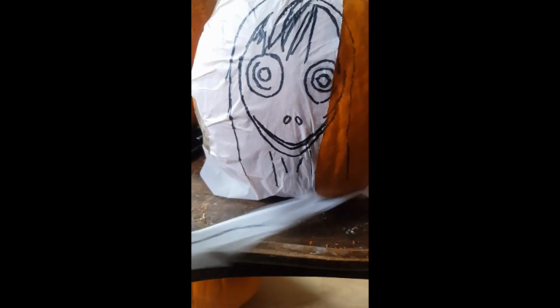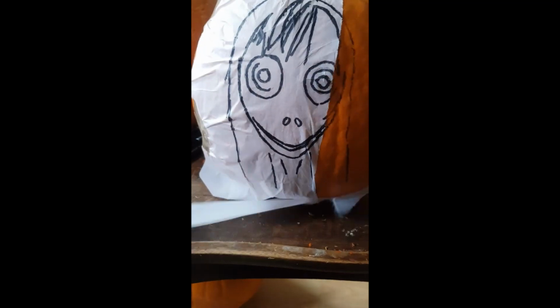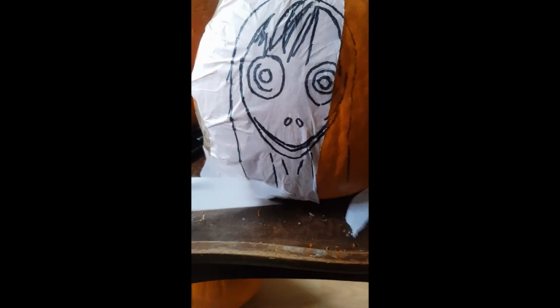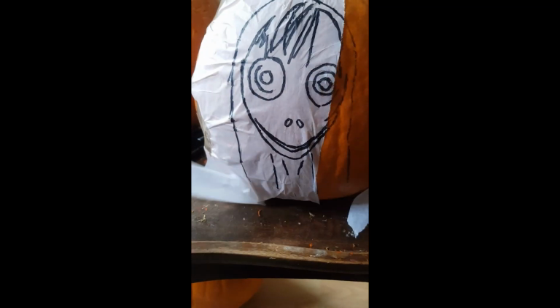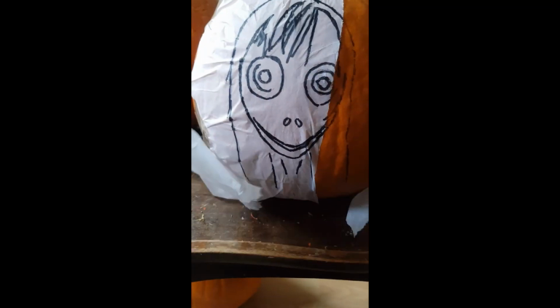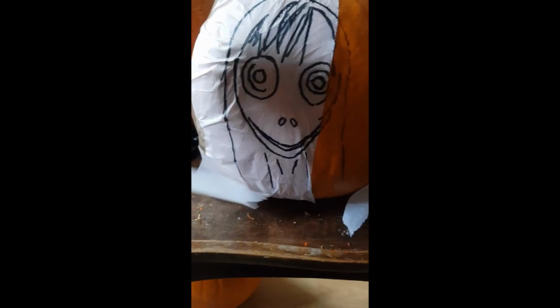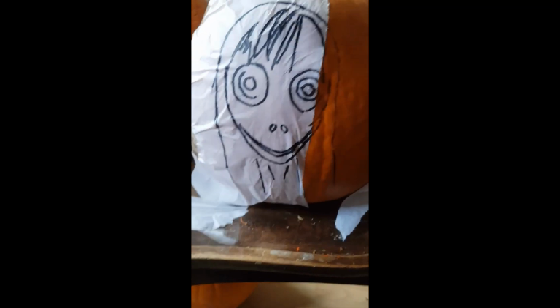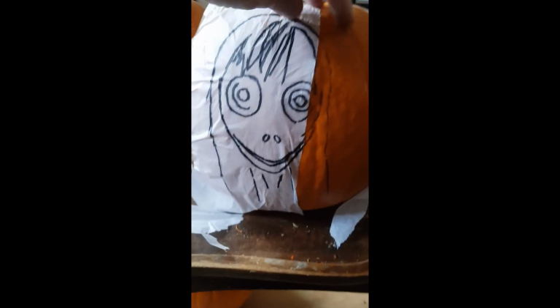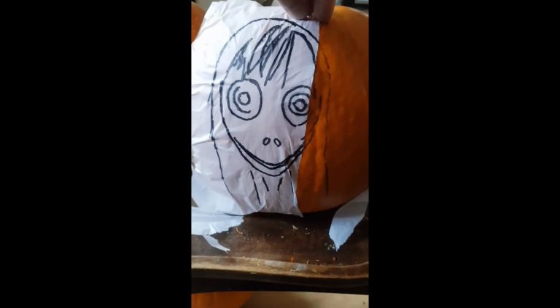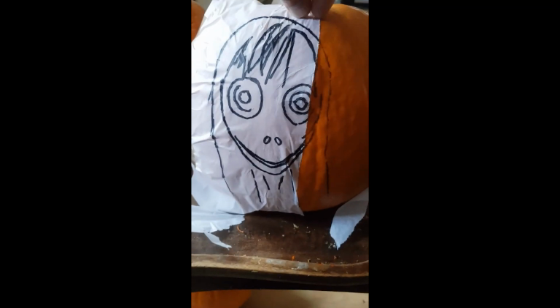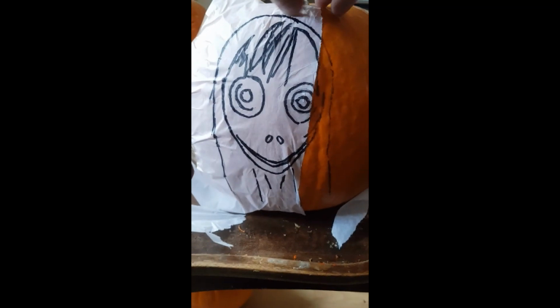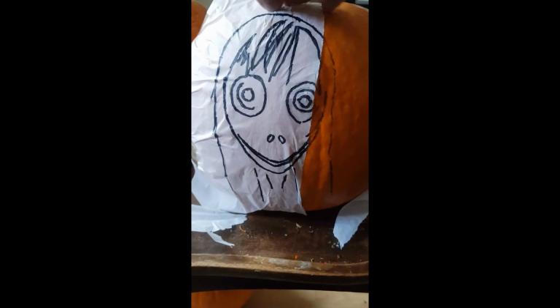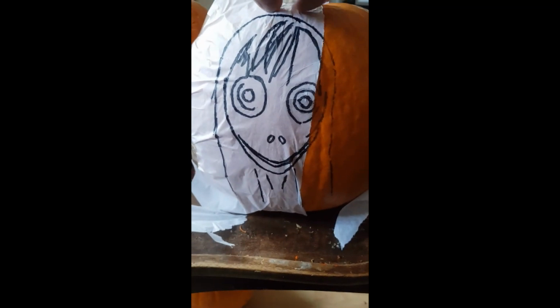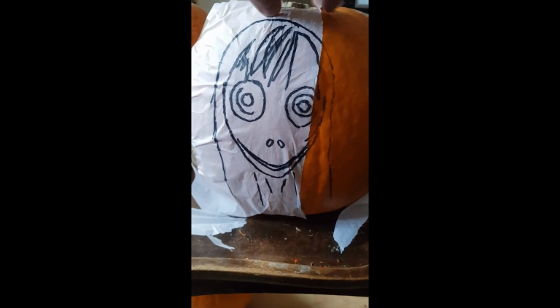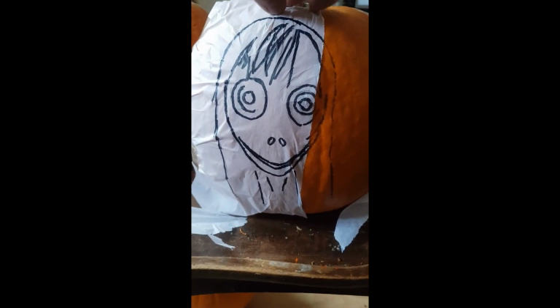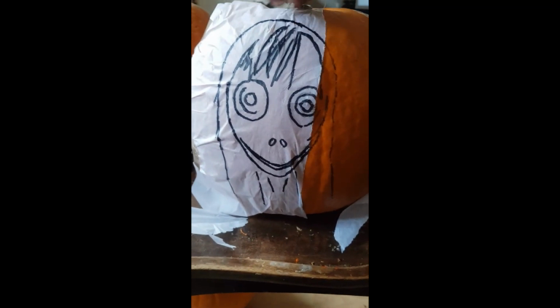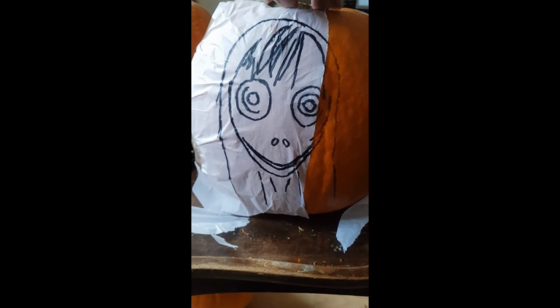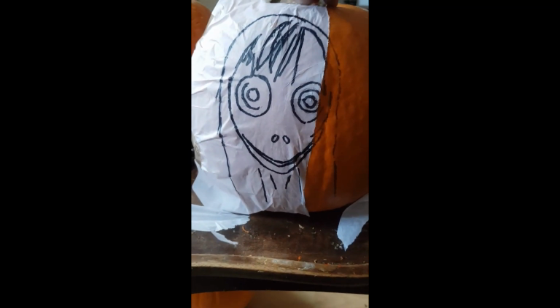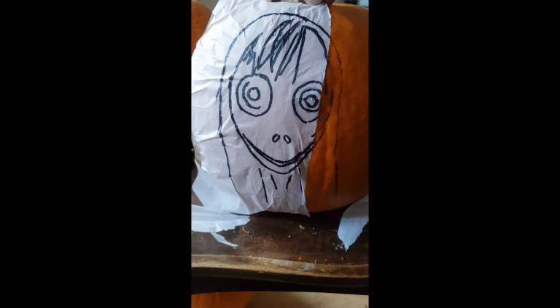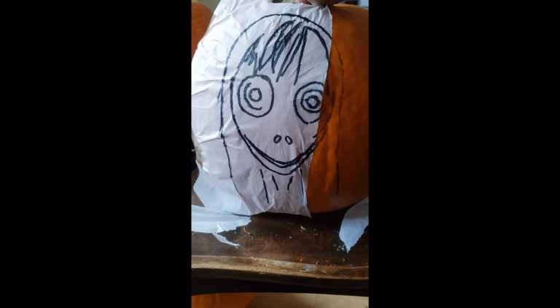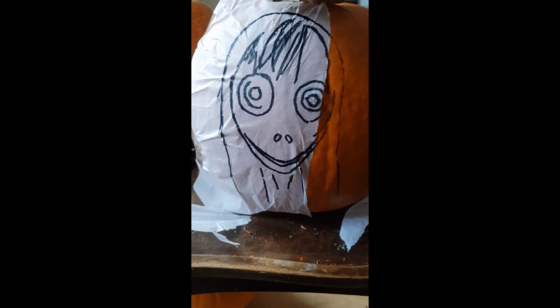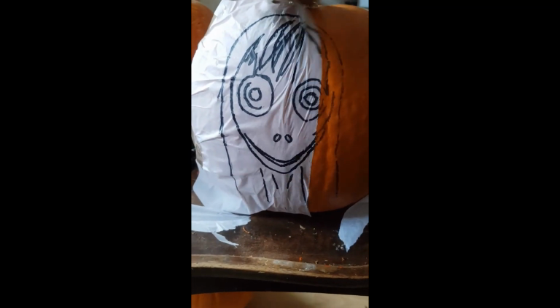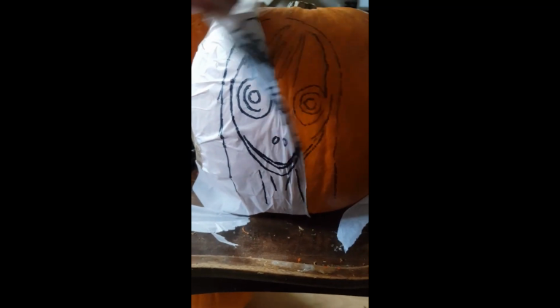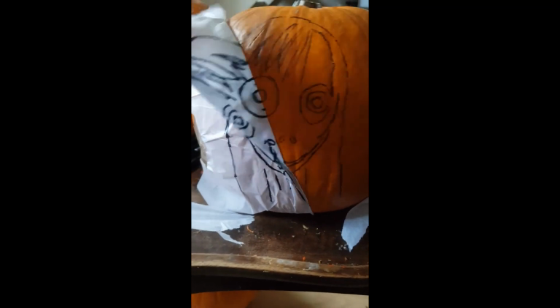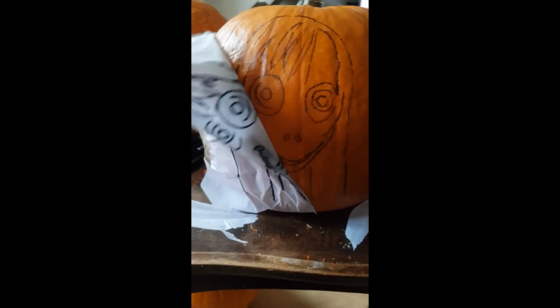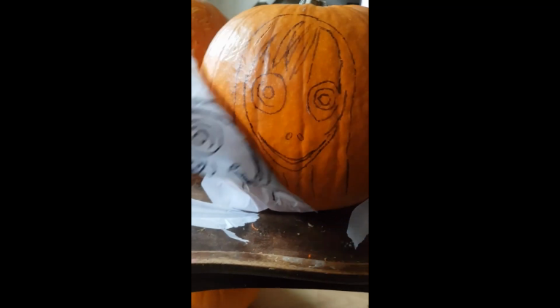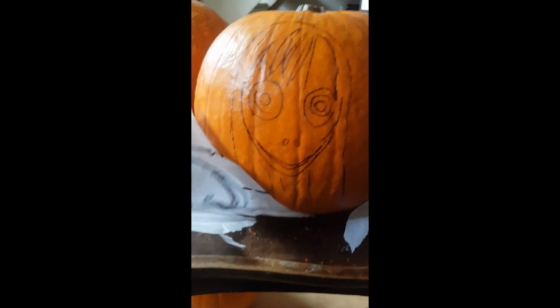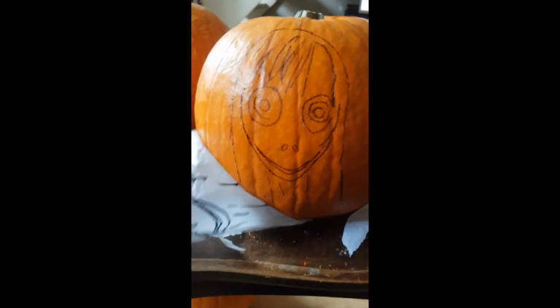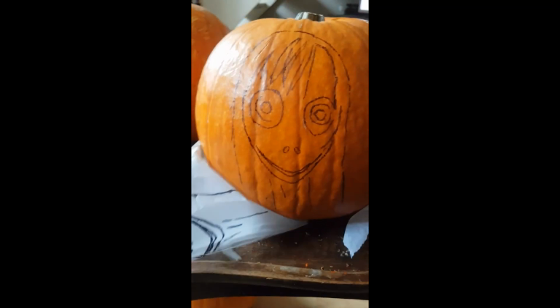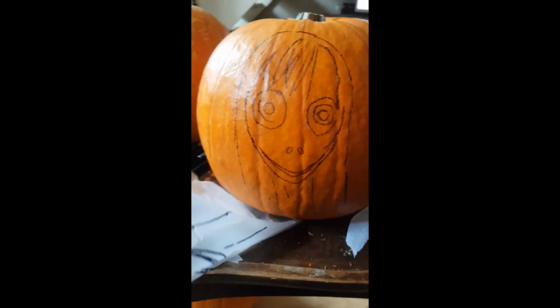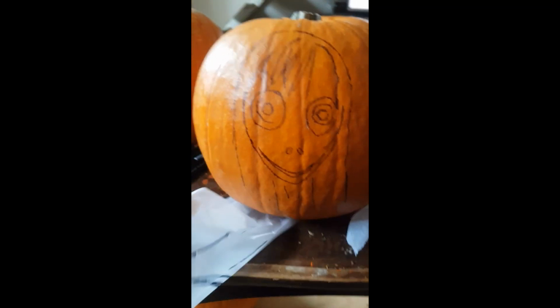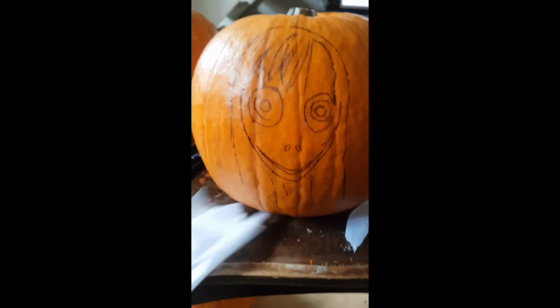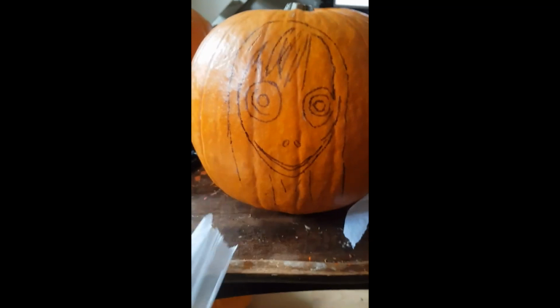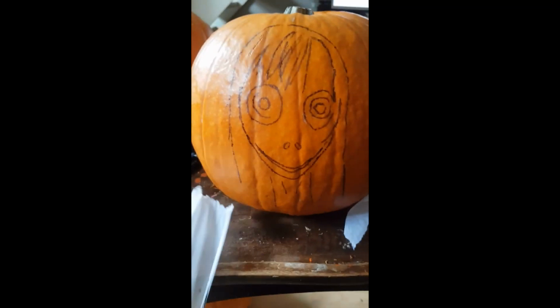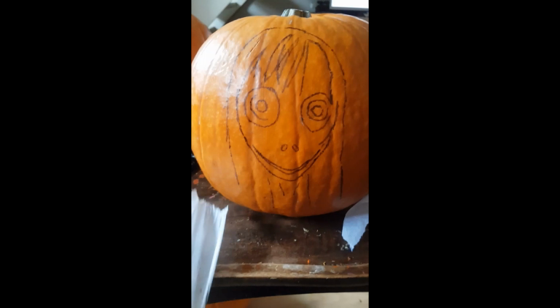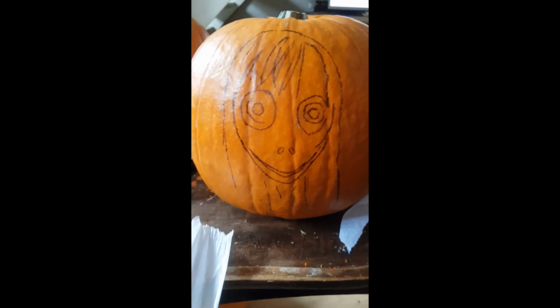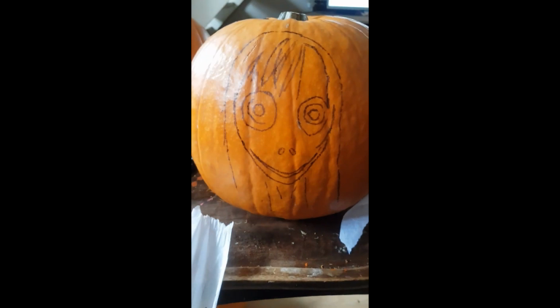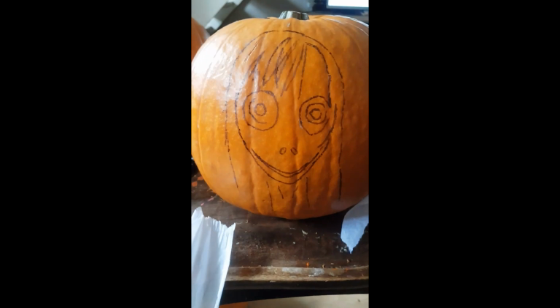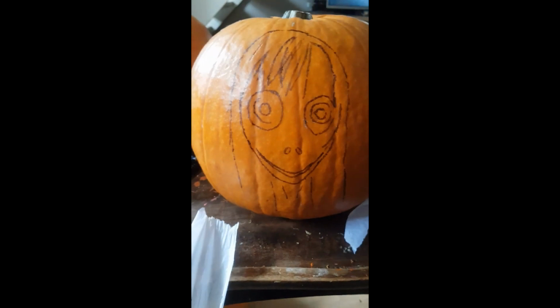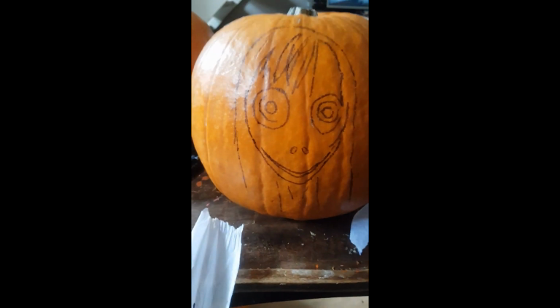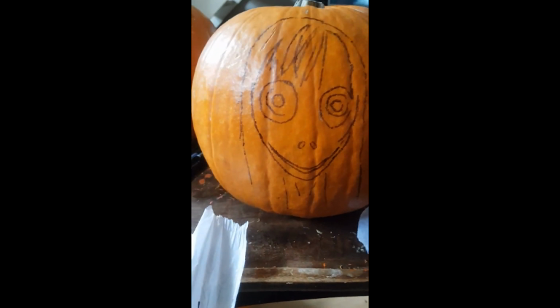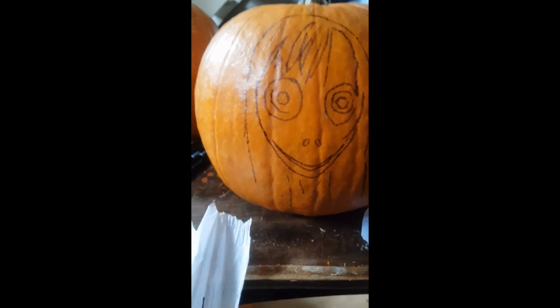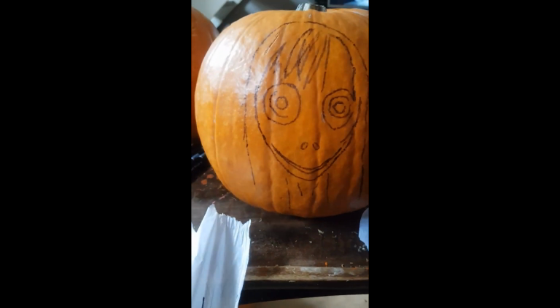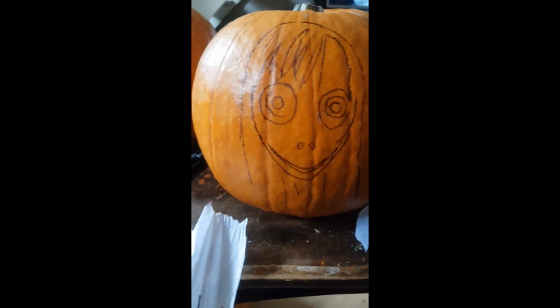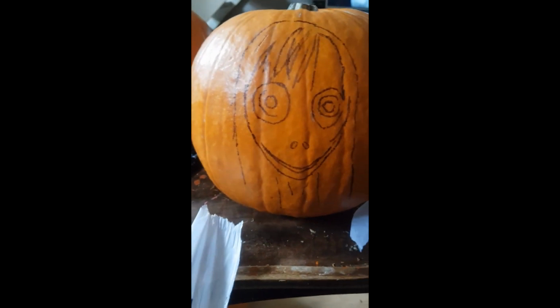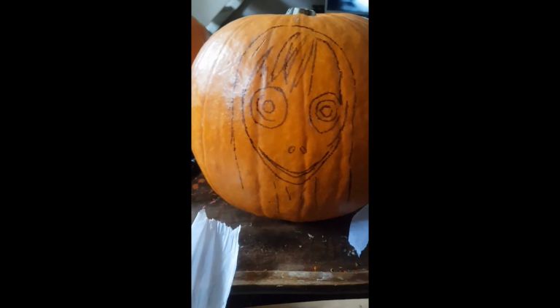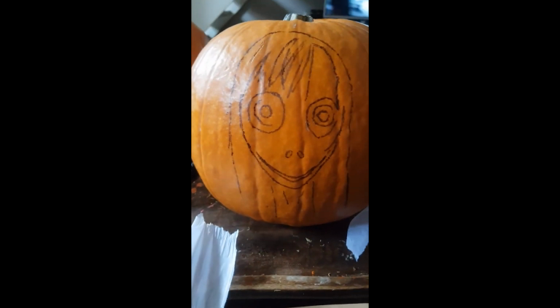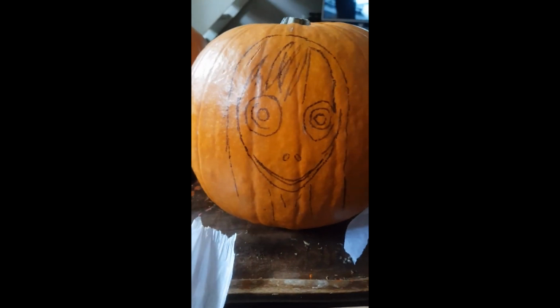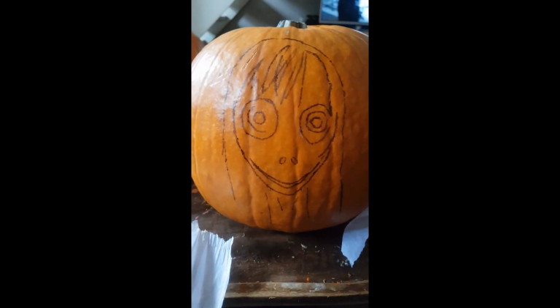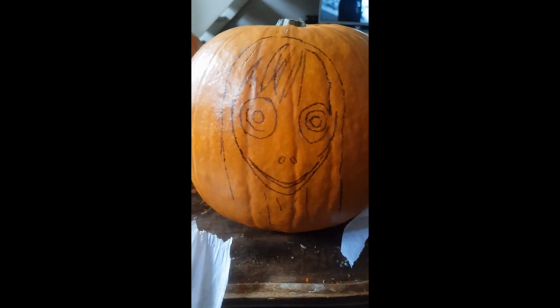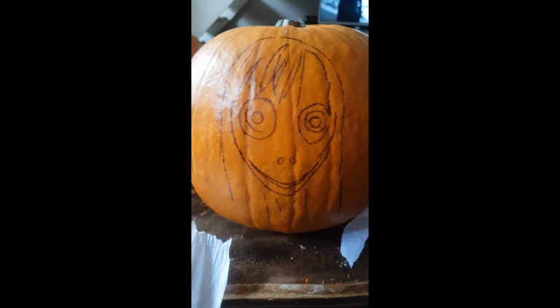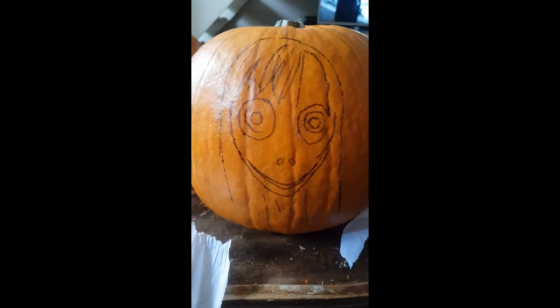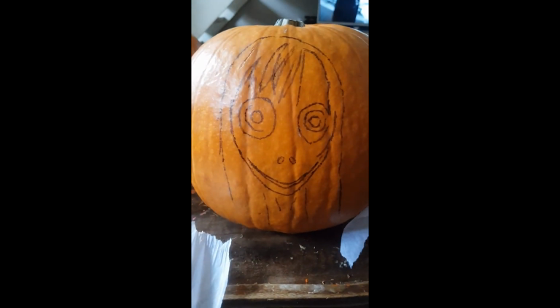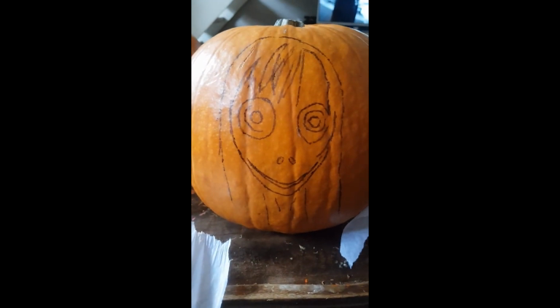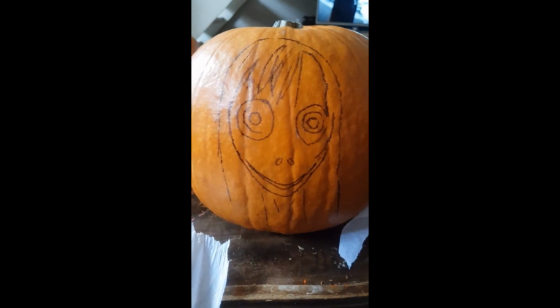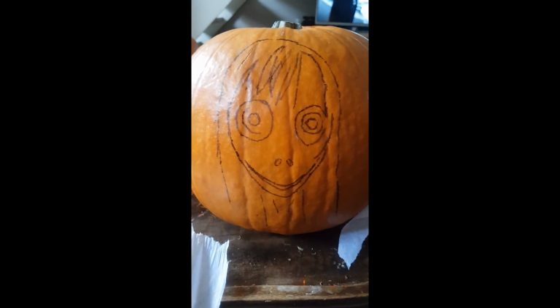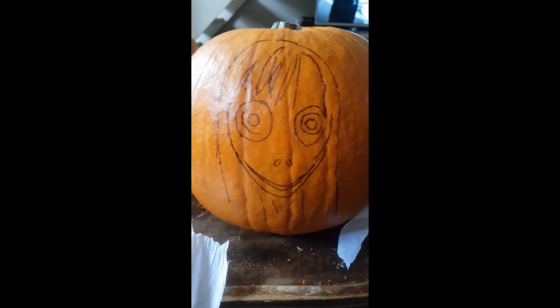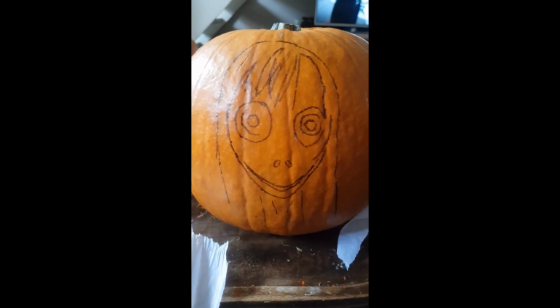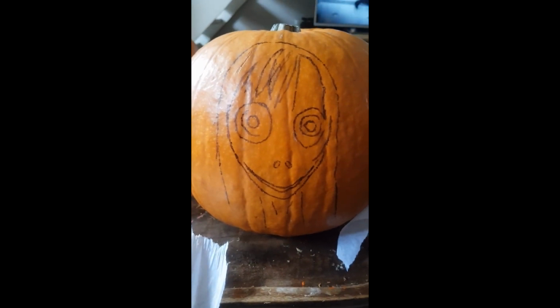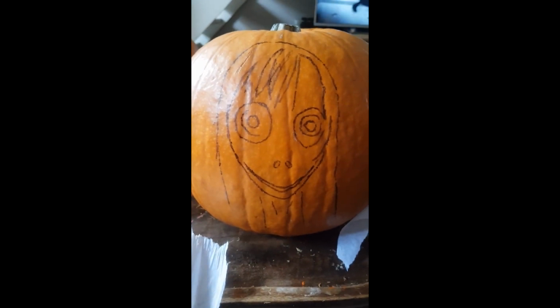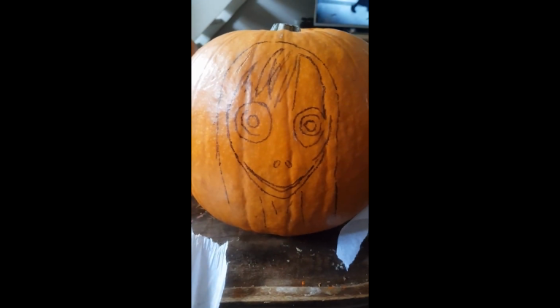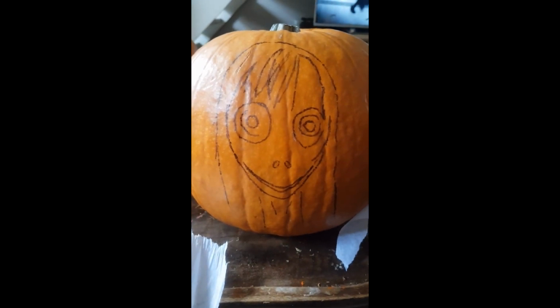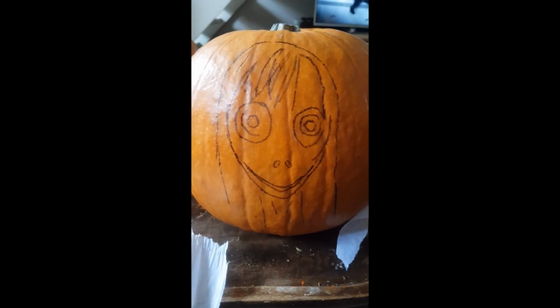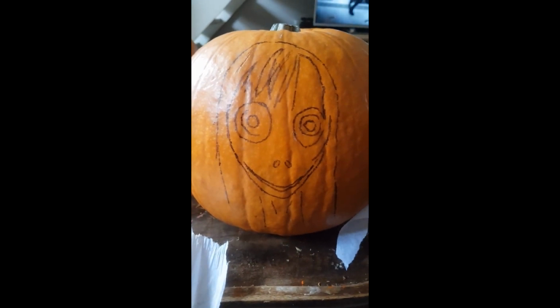Now if we just rip this off — it's done its job, and the pen has seeped through the tissue and onto your pumpkin.